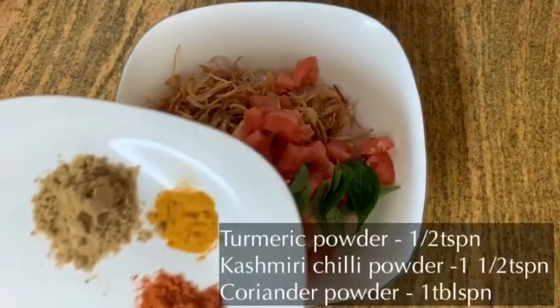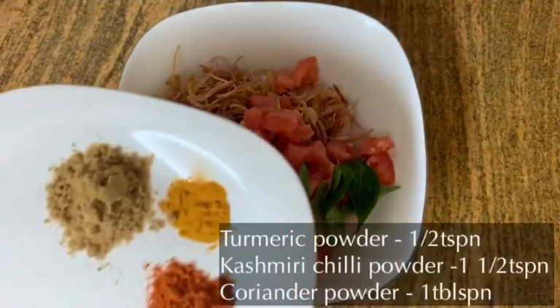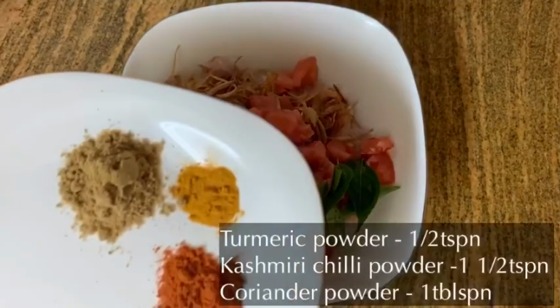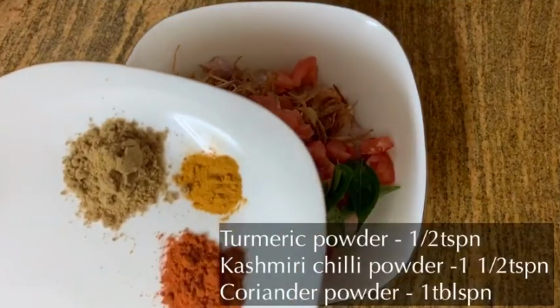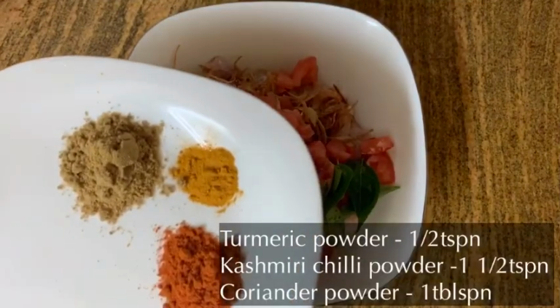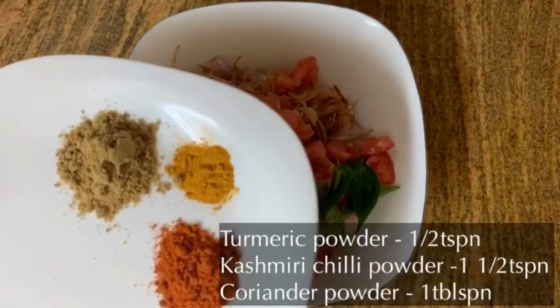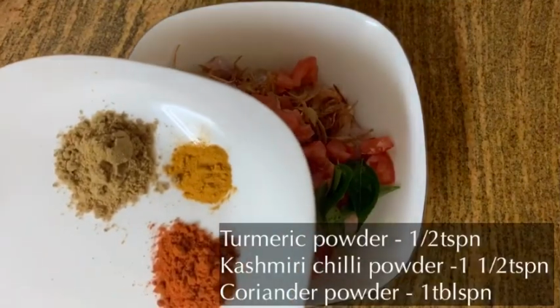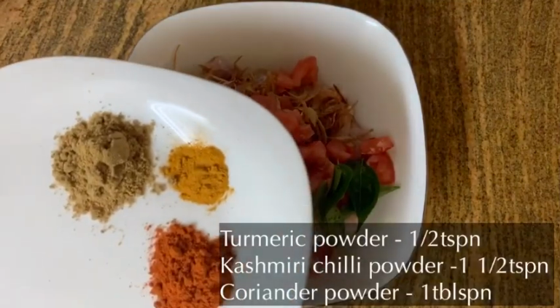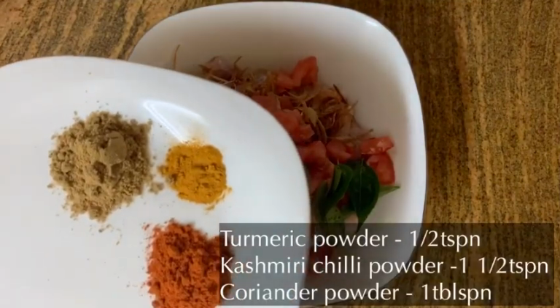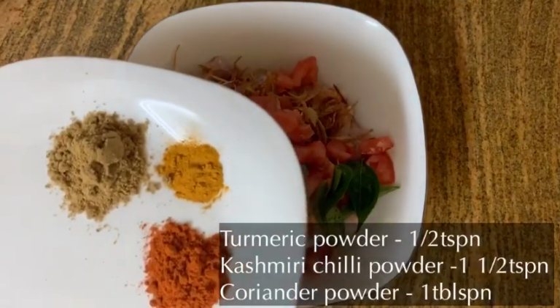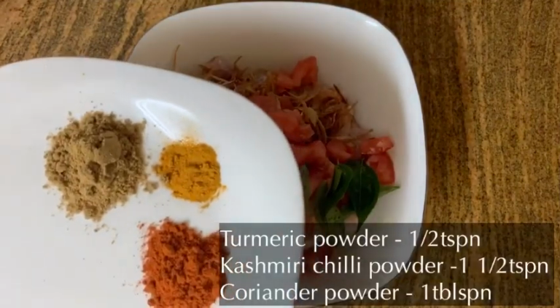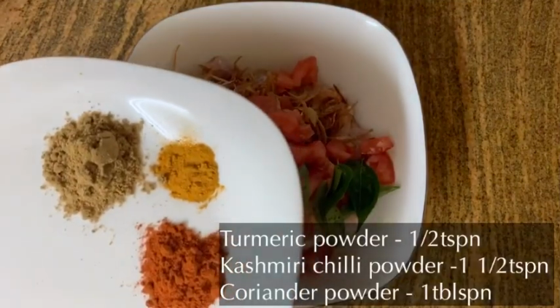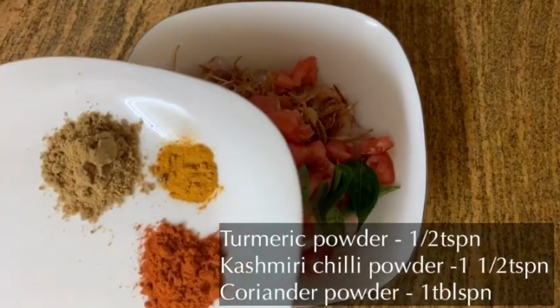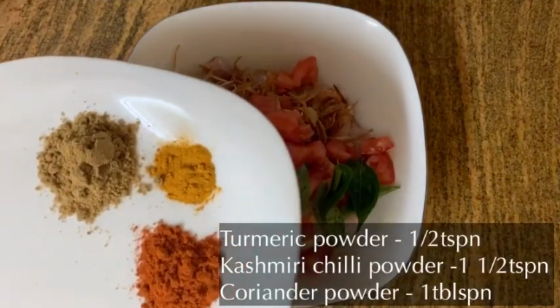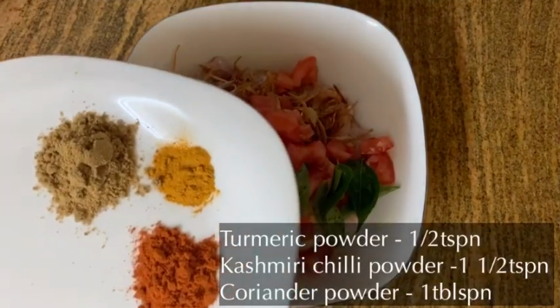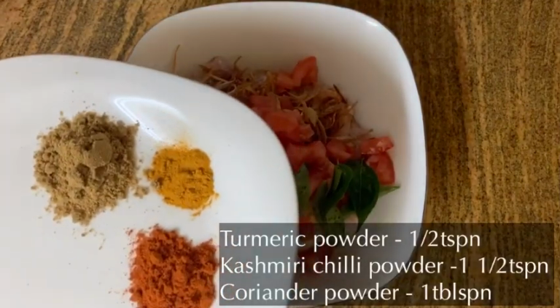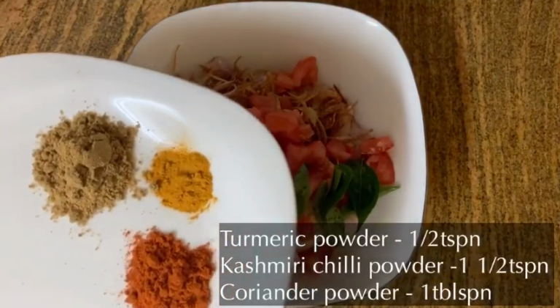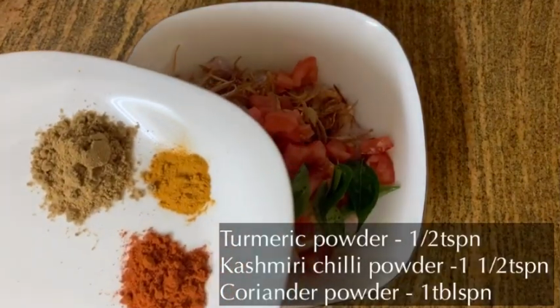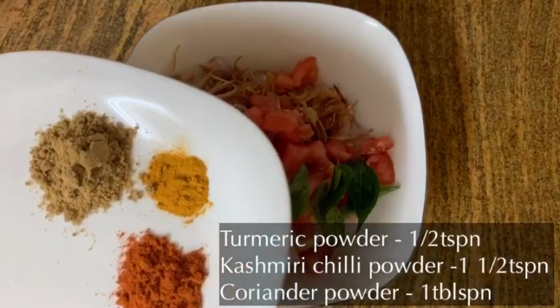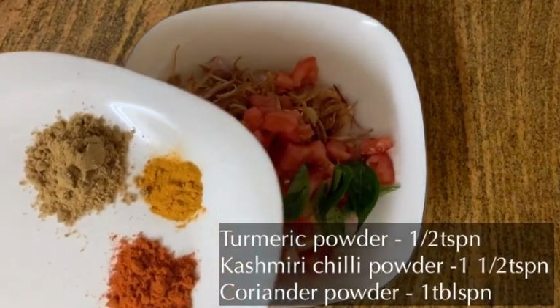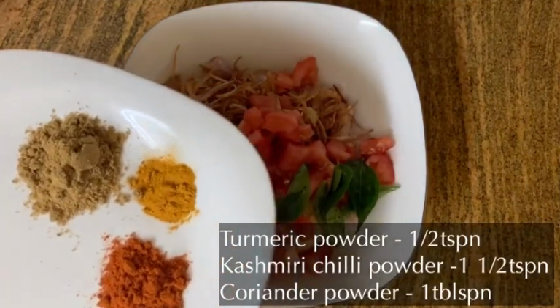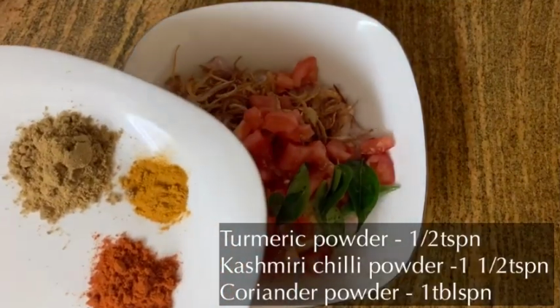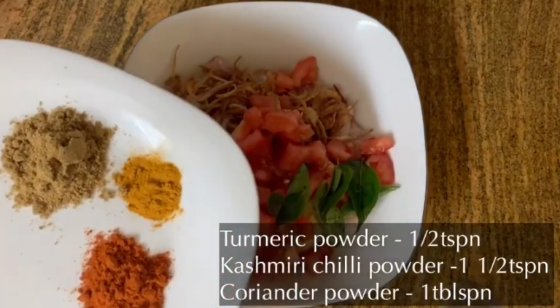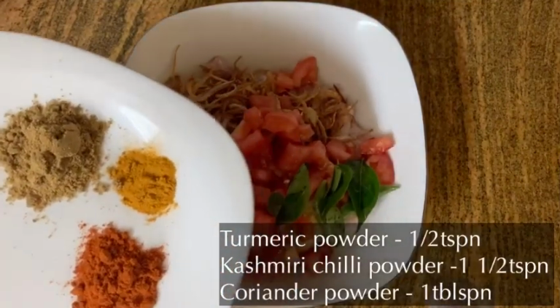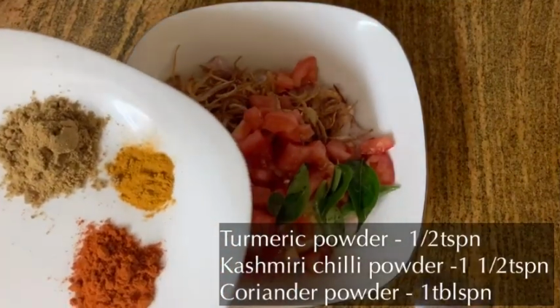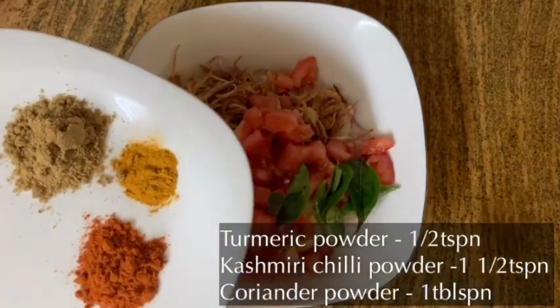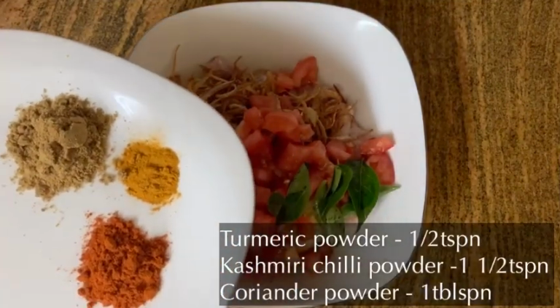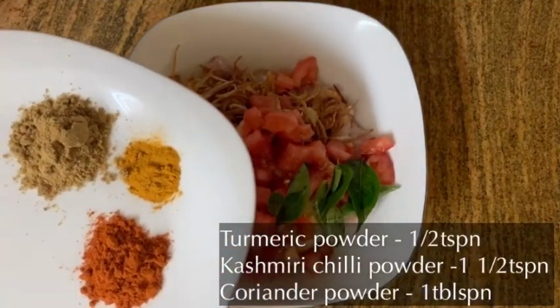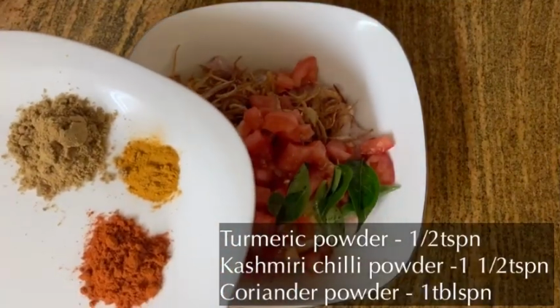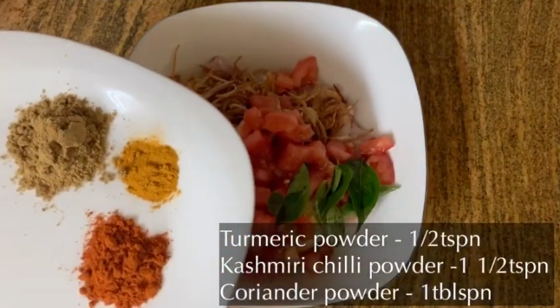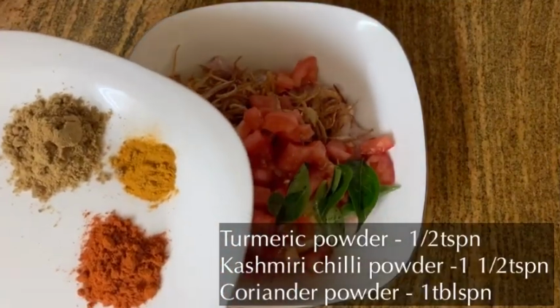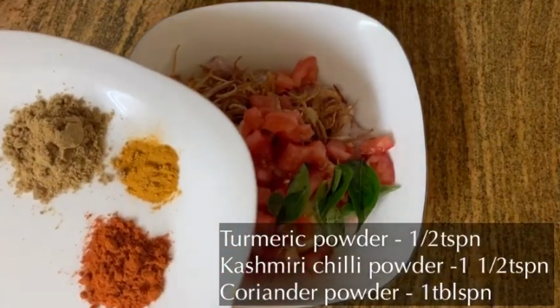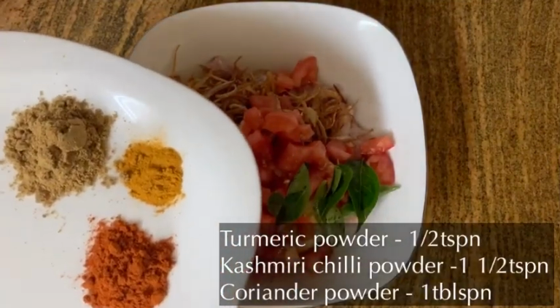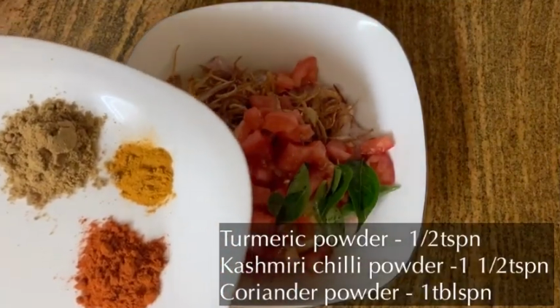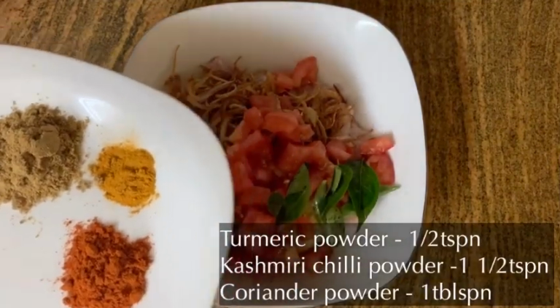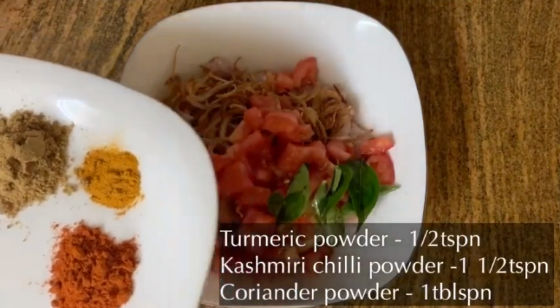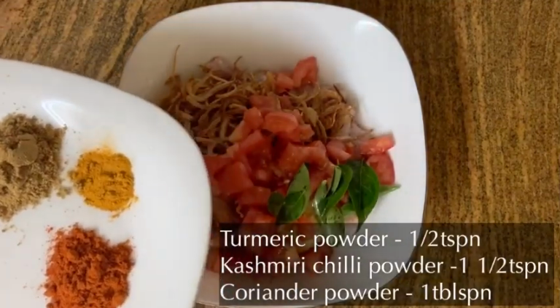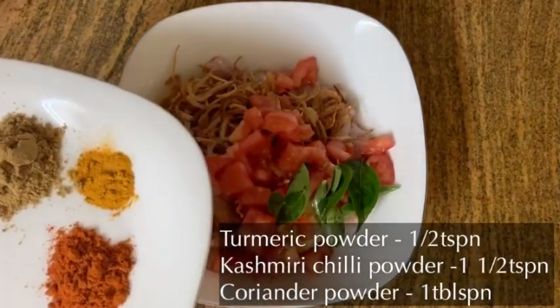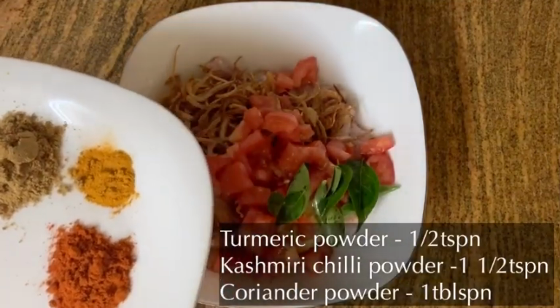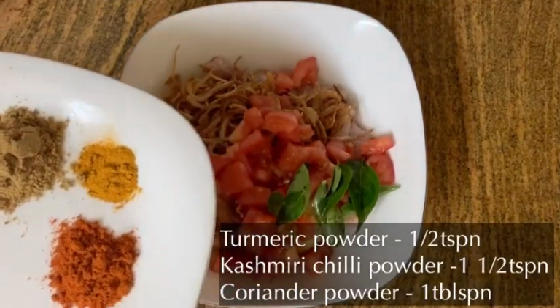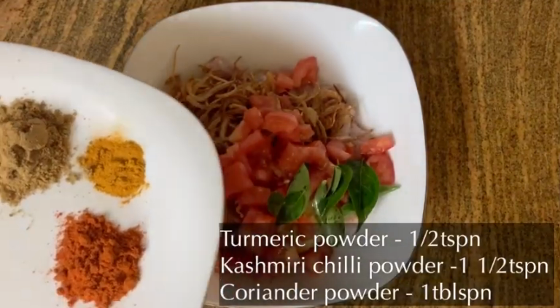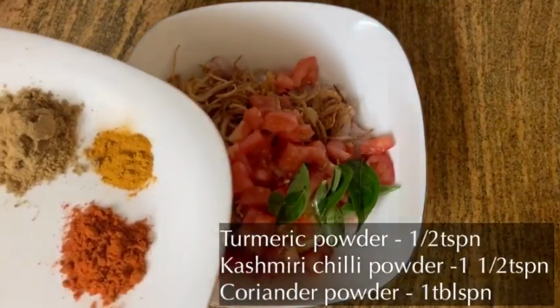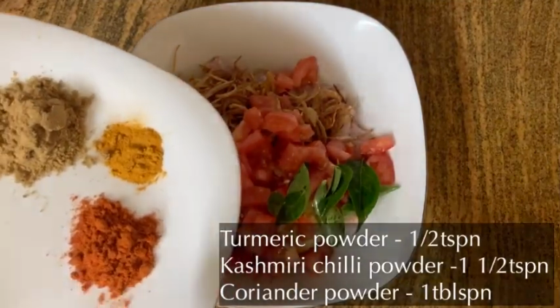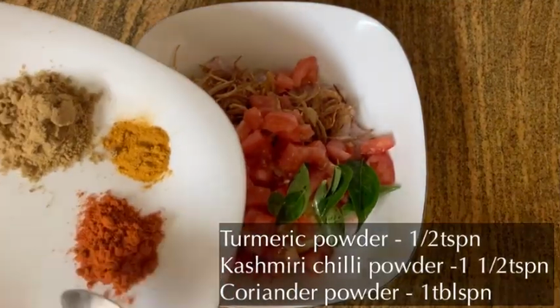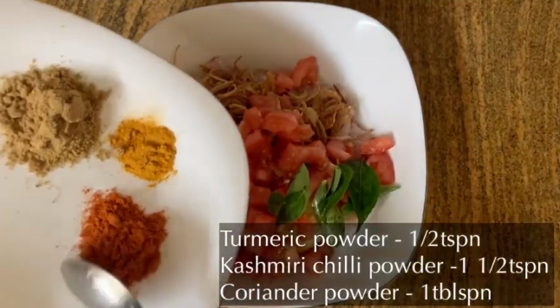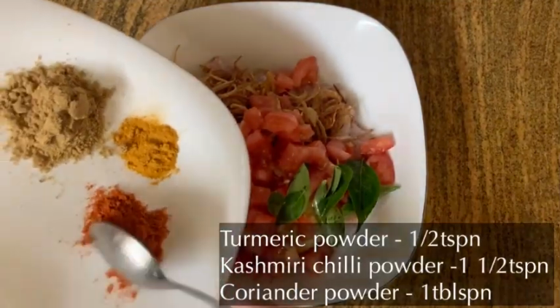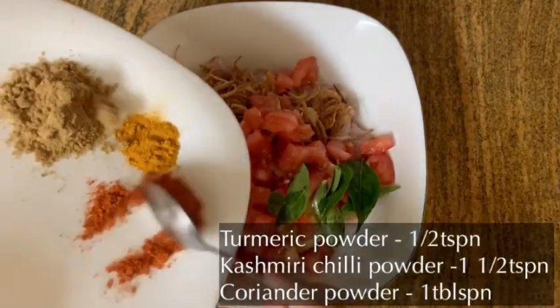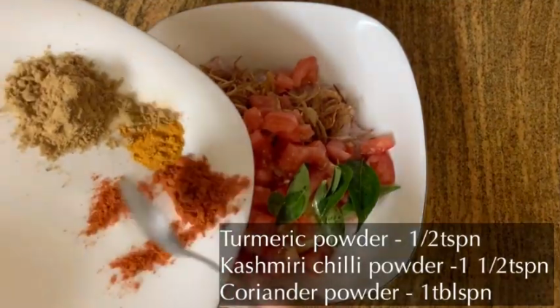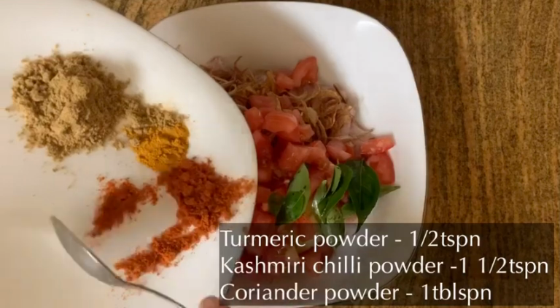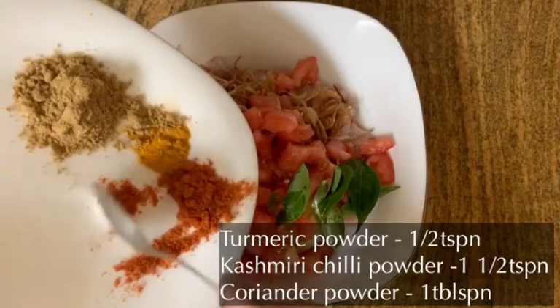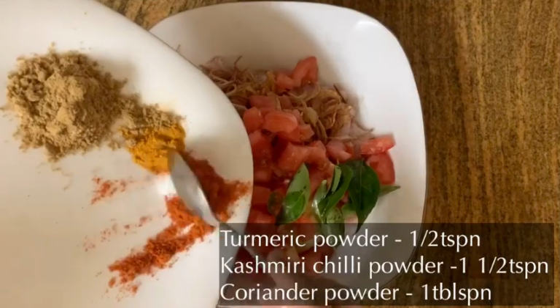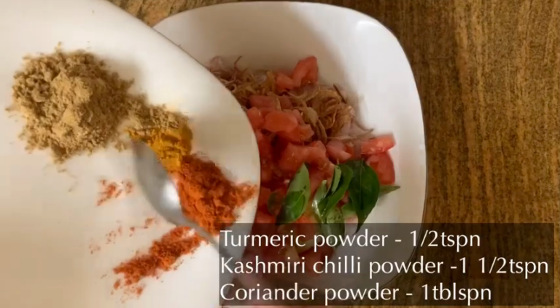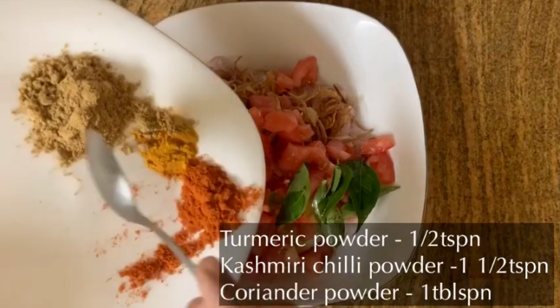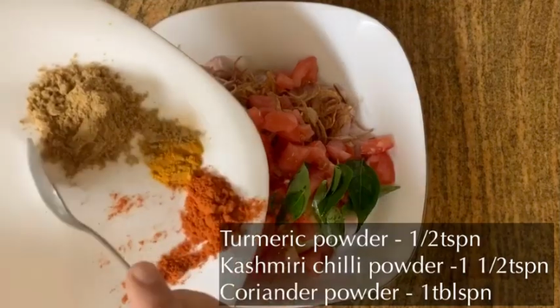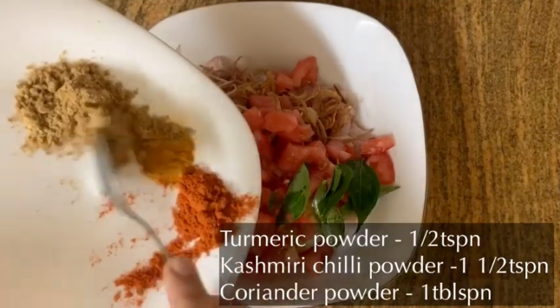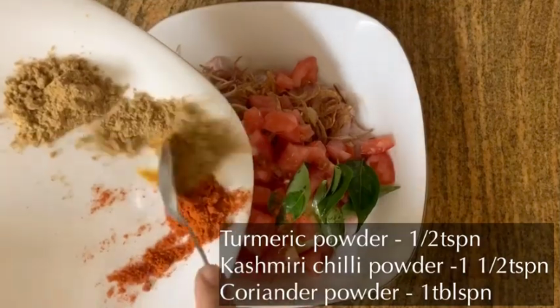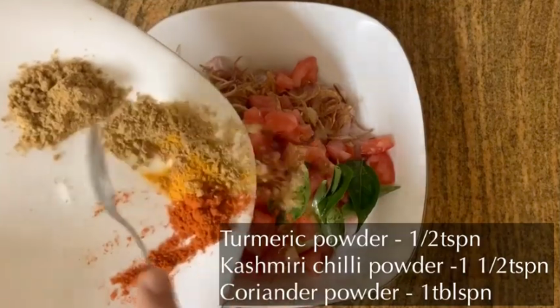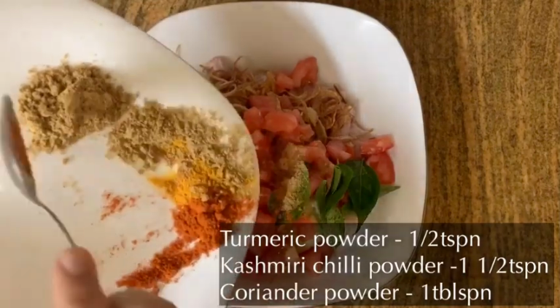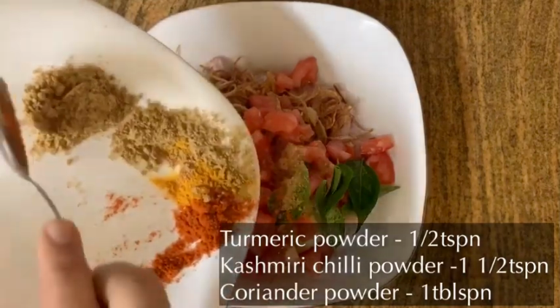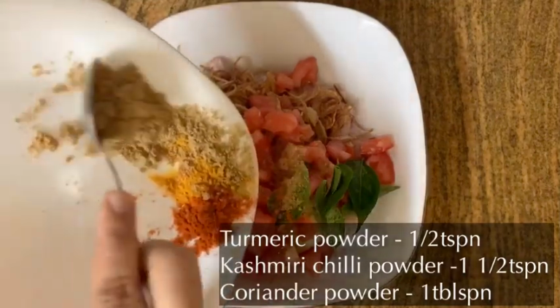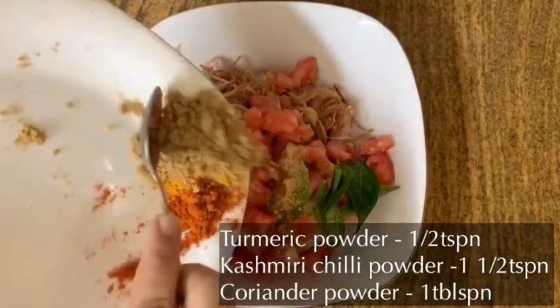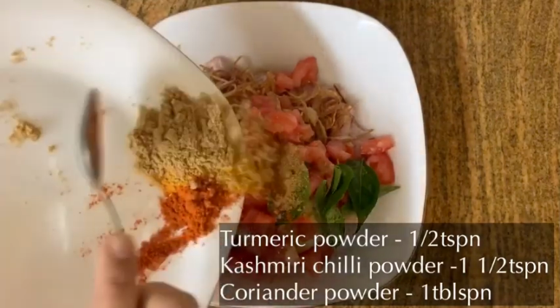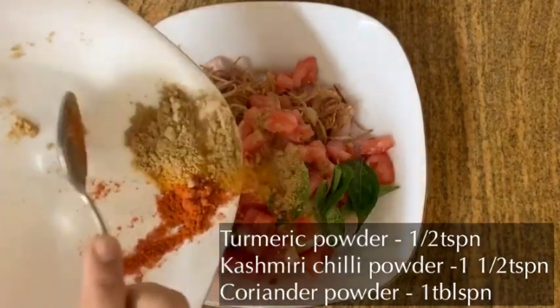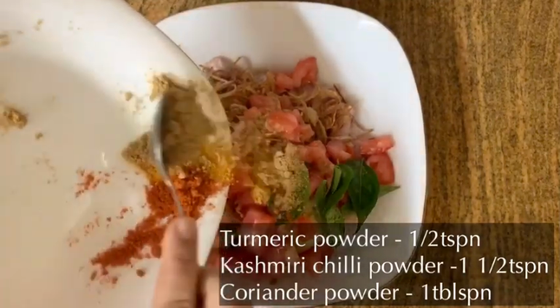1 teaspoon of curry. 1 teaspoon of Kashmiri. 1 tablespoon of curry.